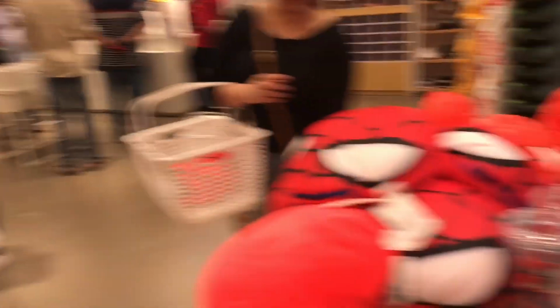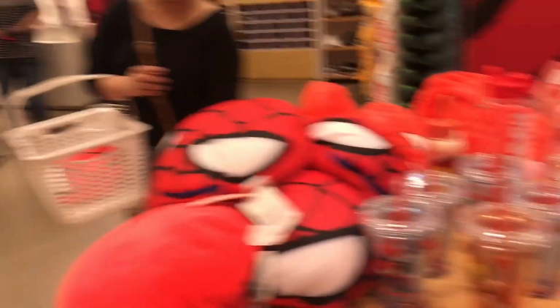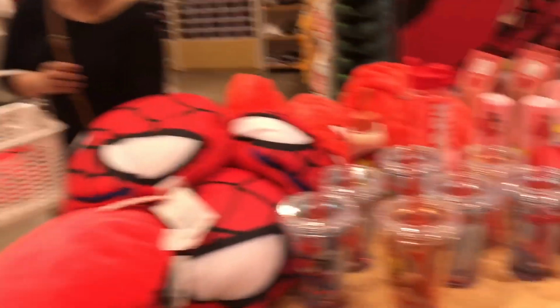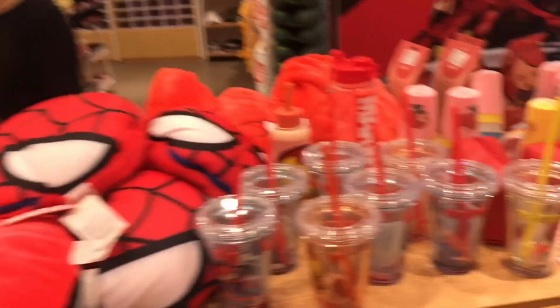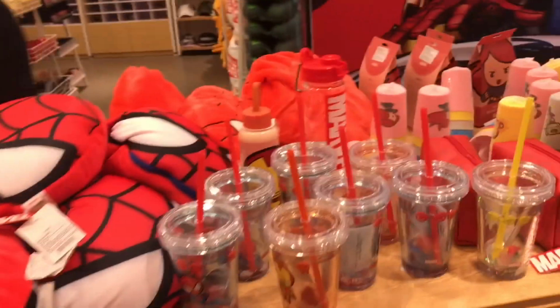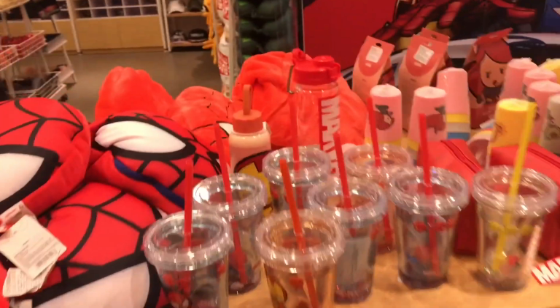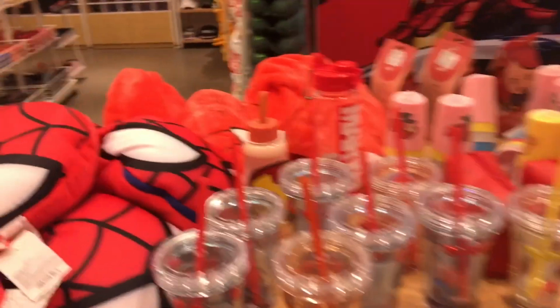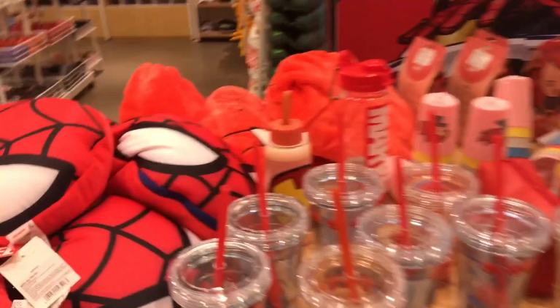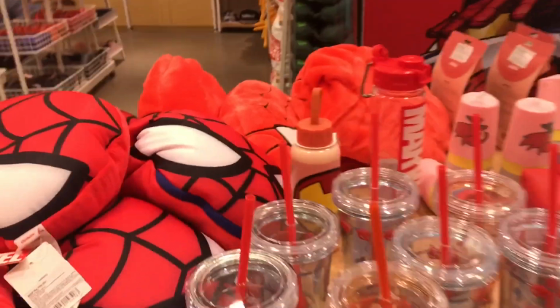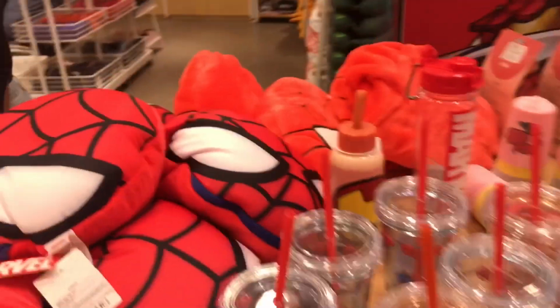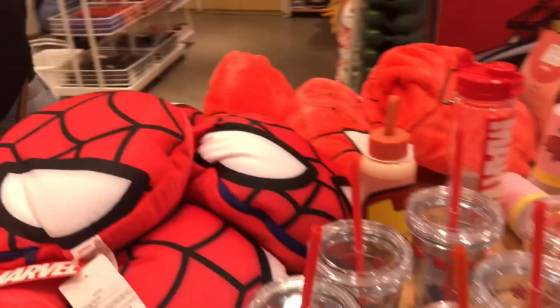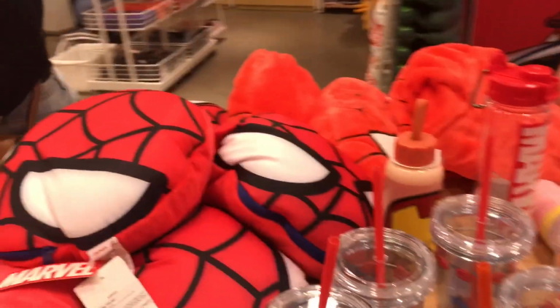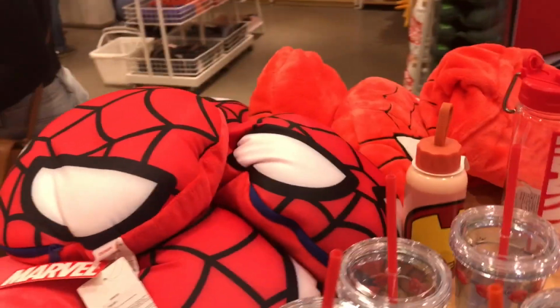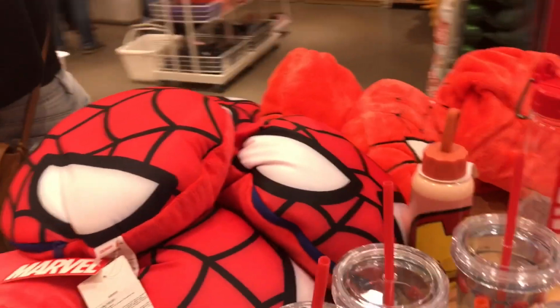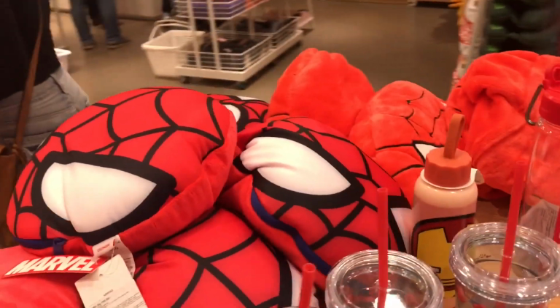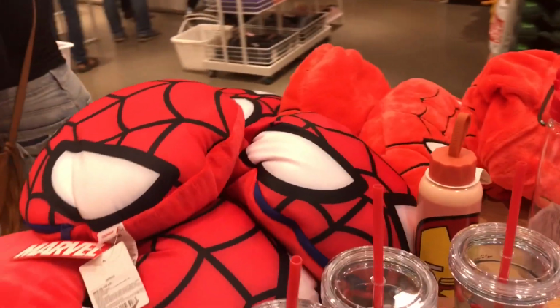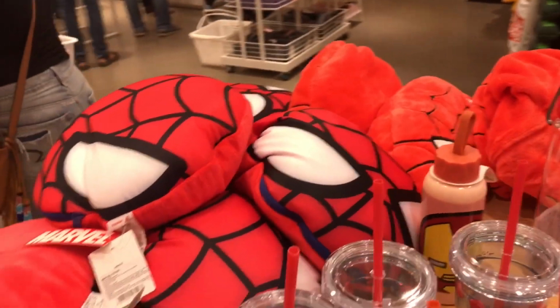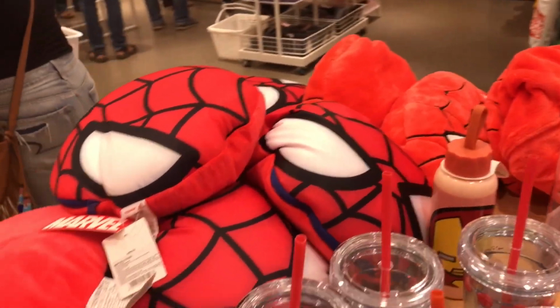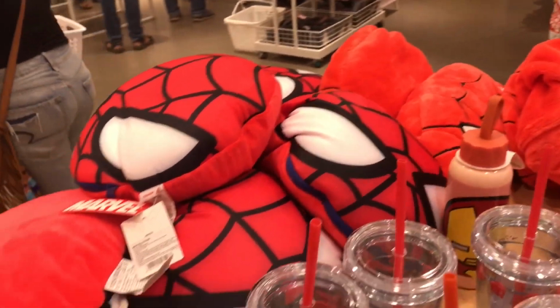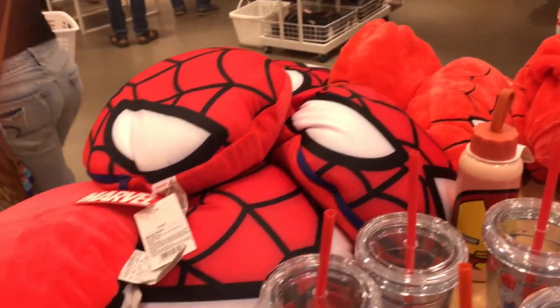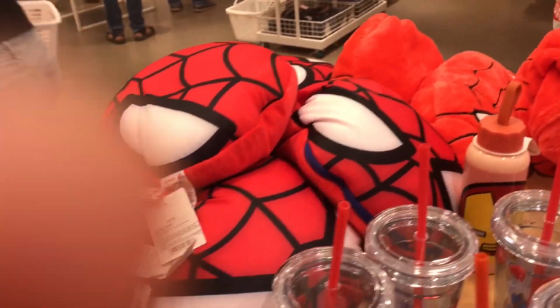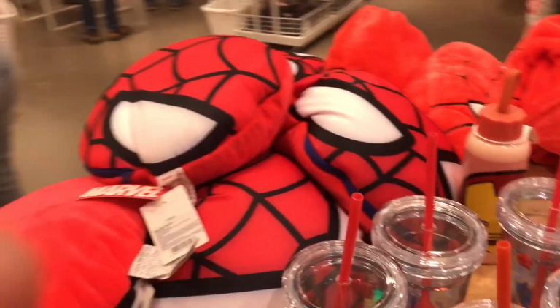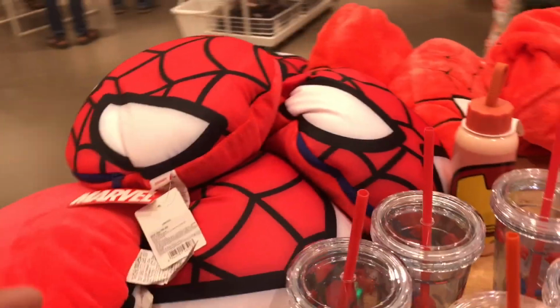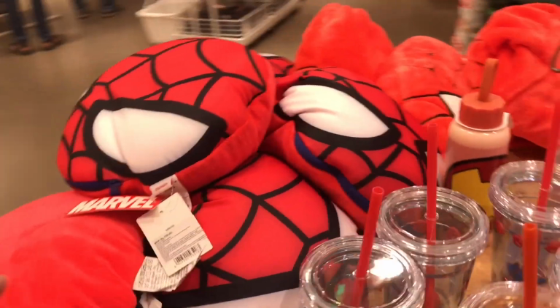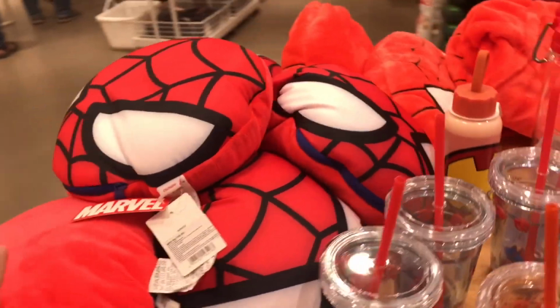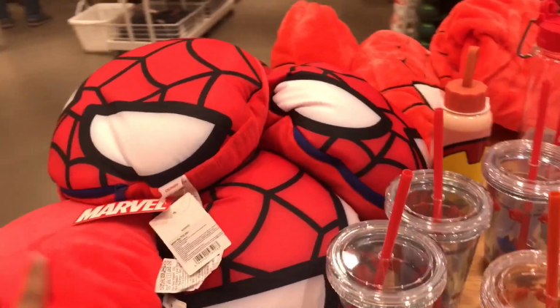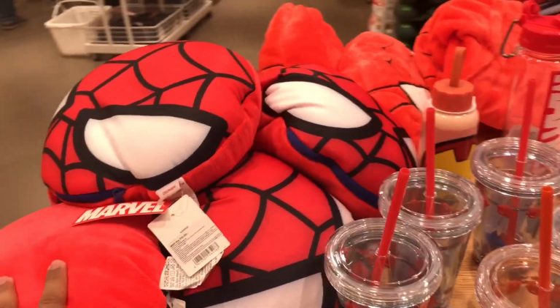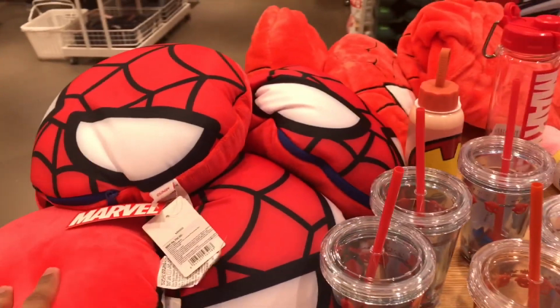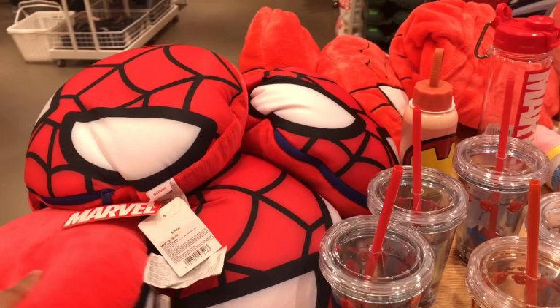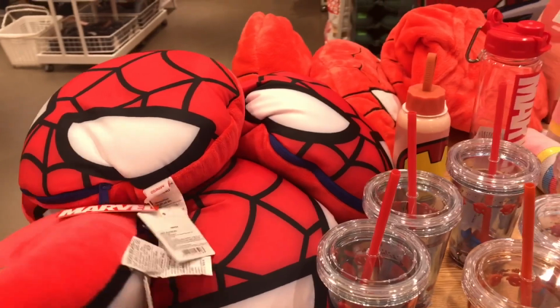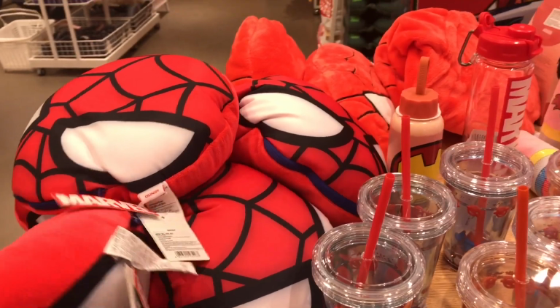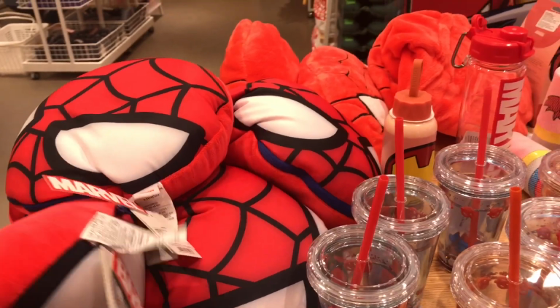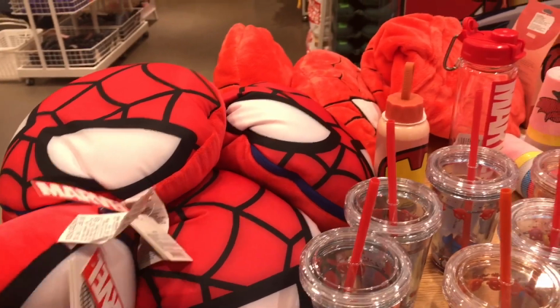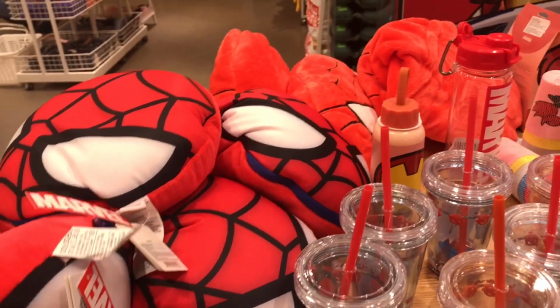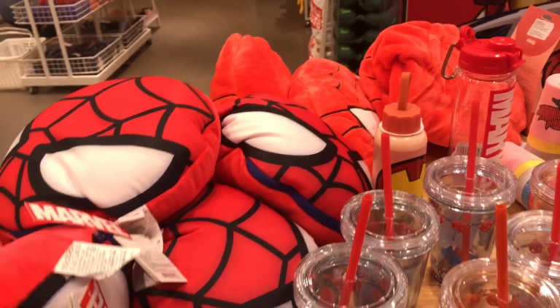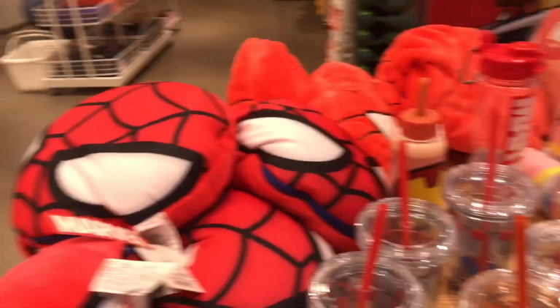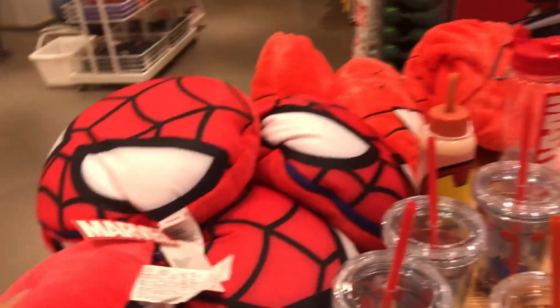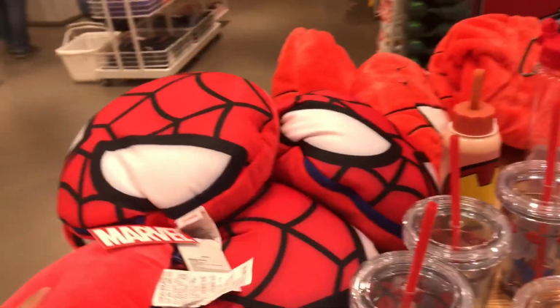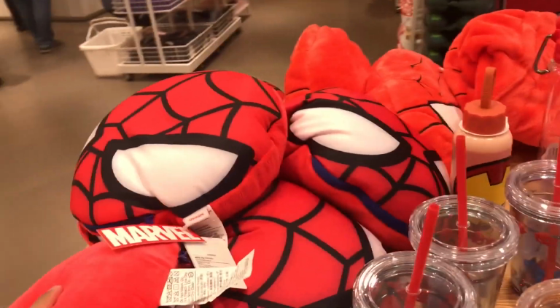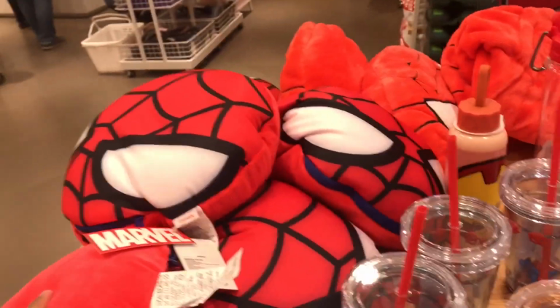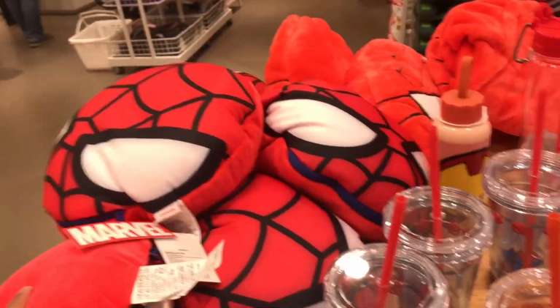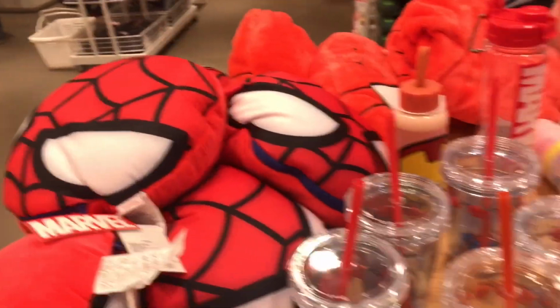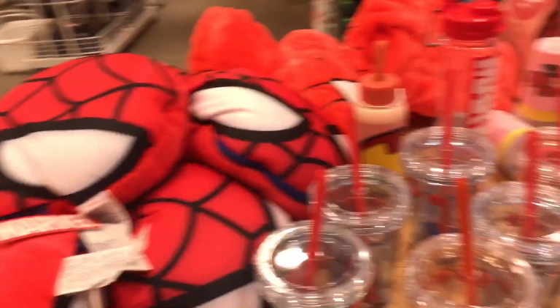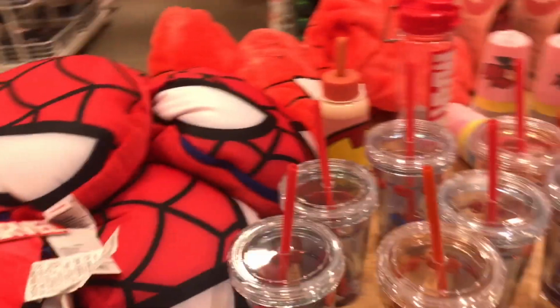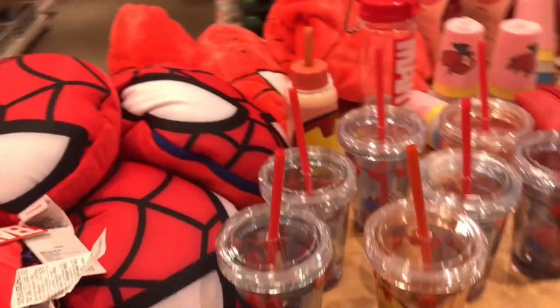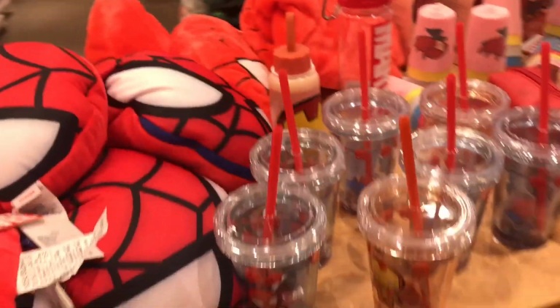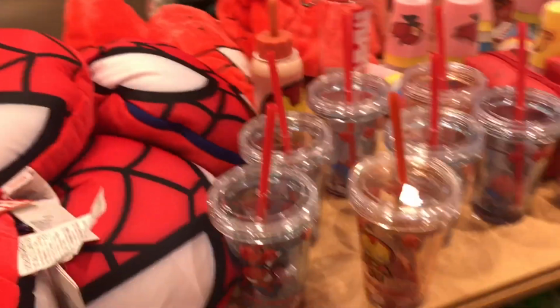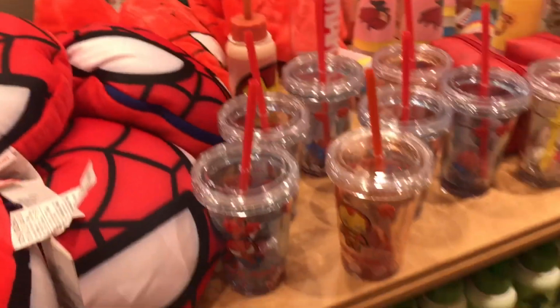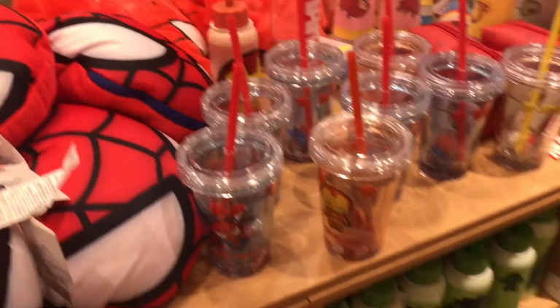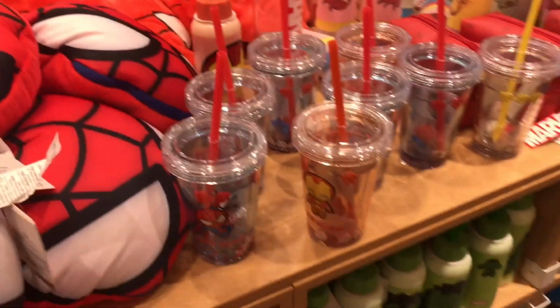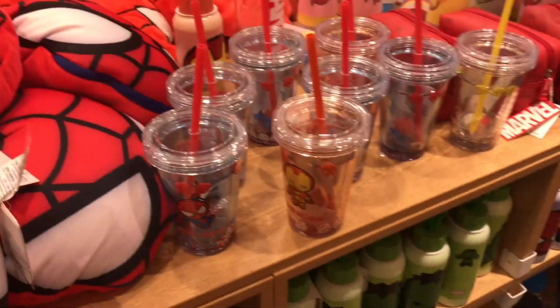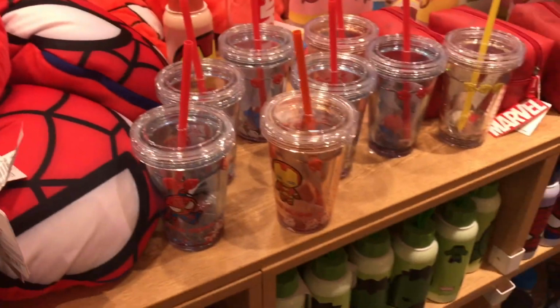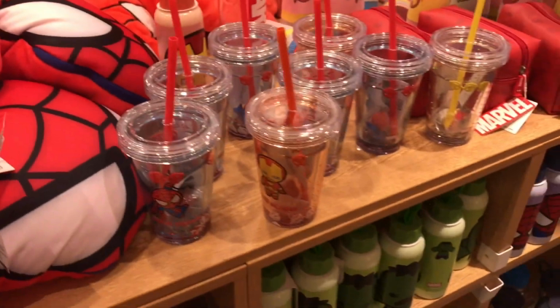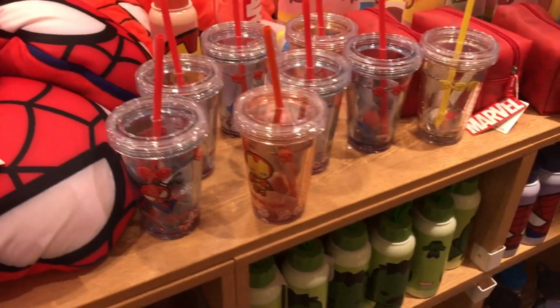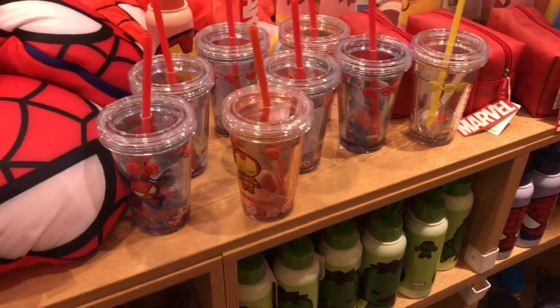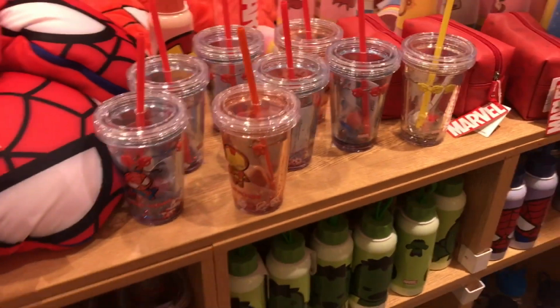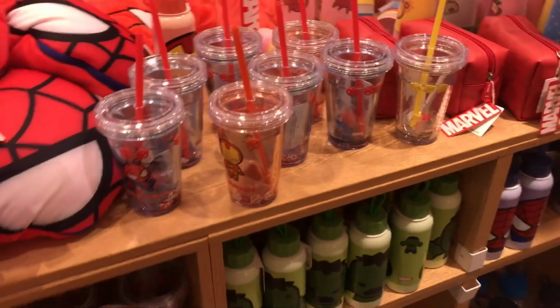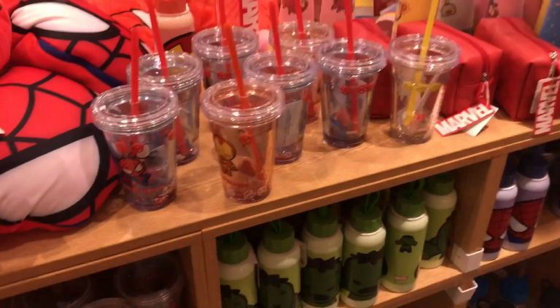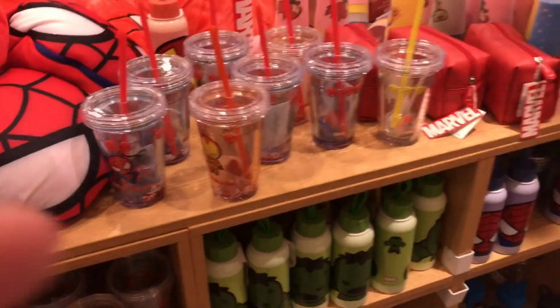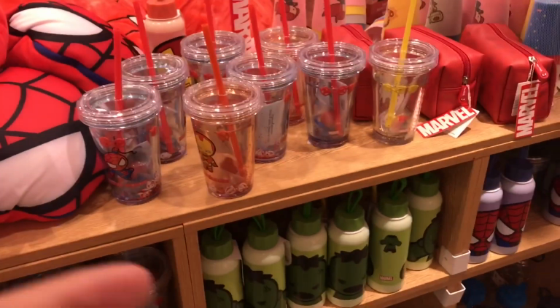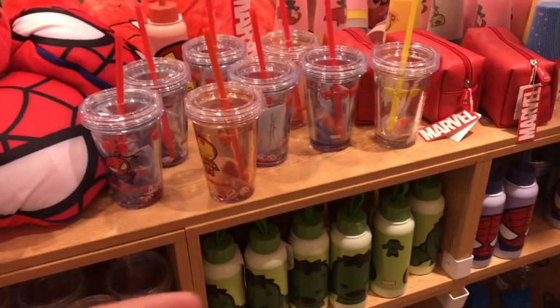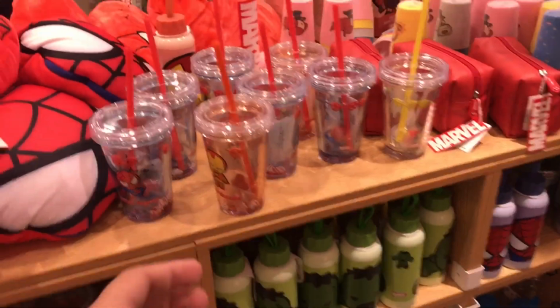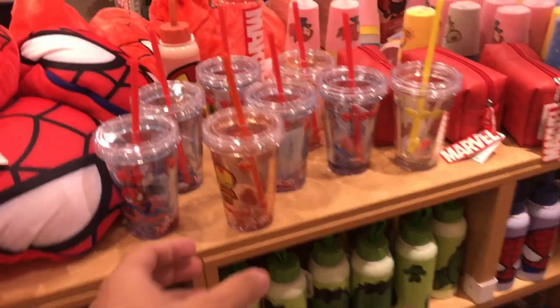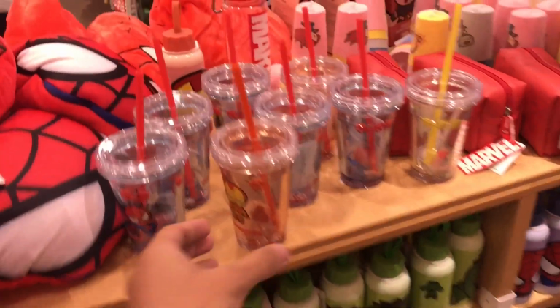The Spiderman neck rest and pillow — this forms into a neck rest as well. I wish I was a kid.